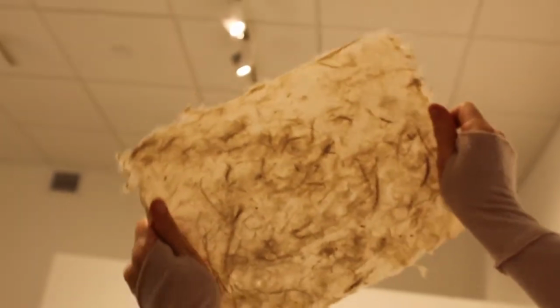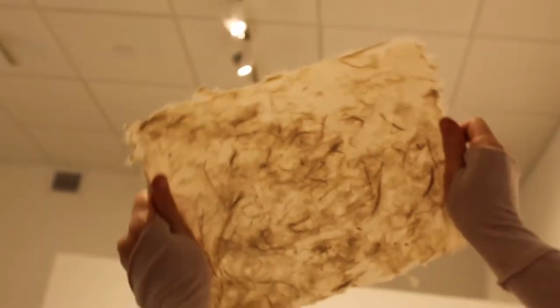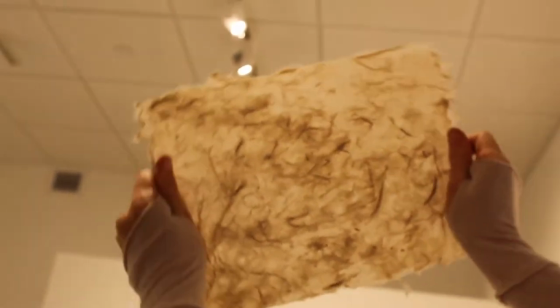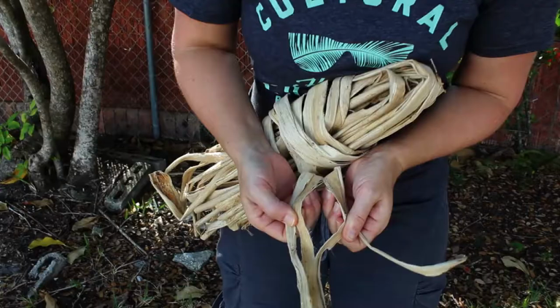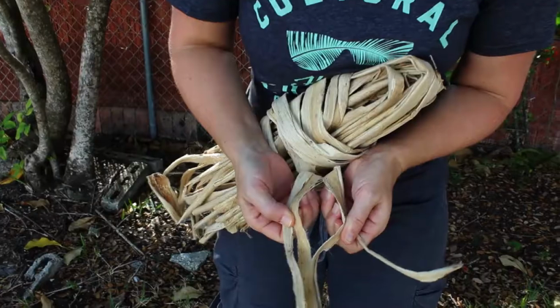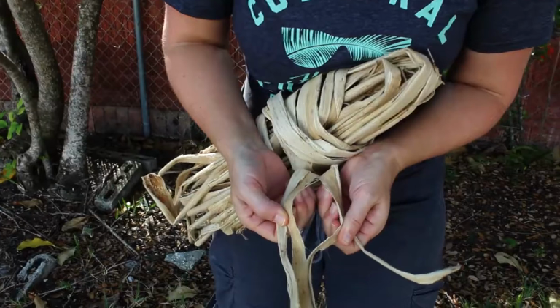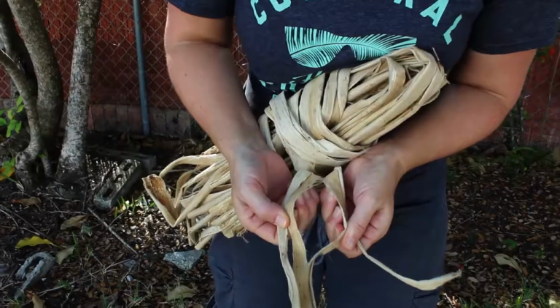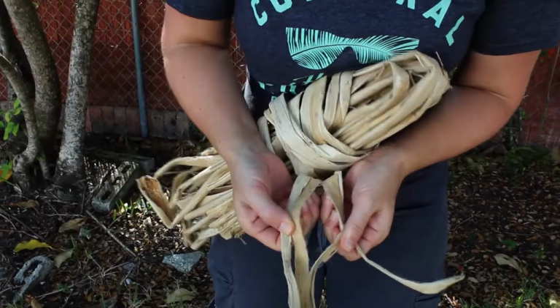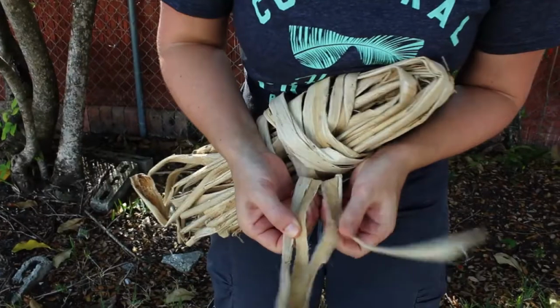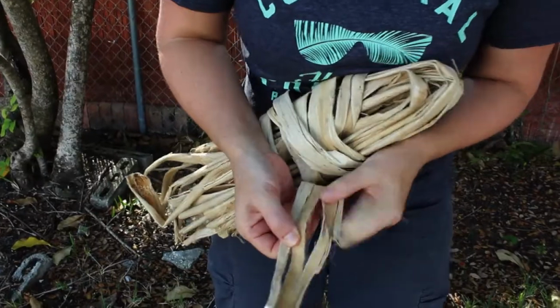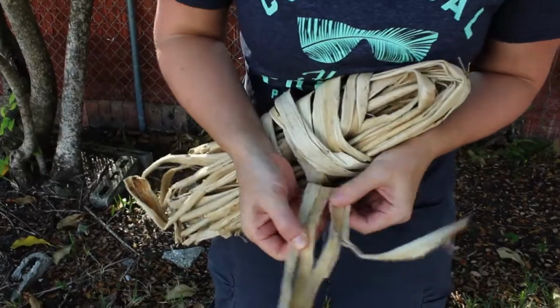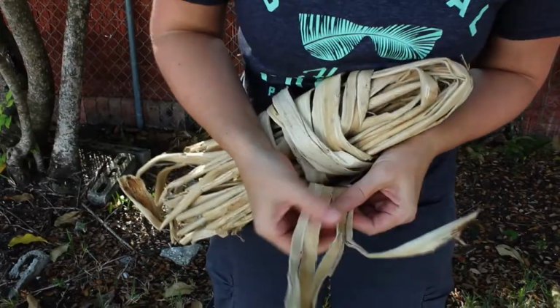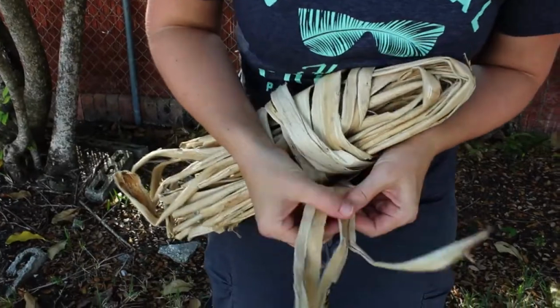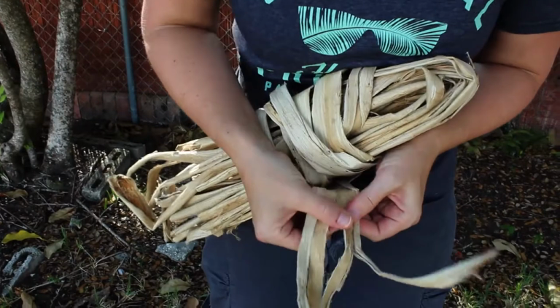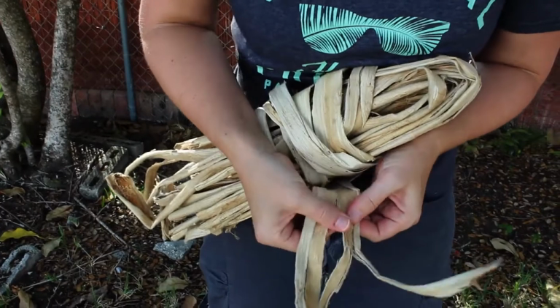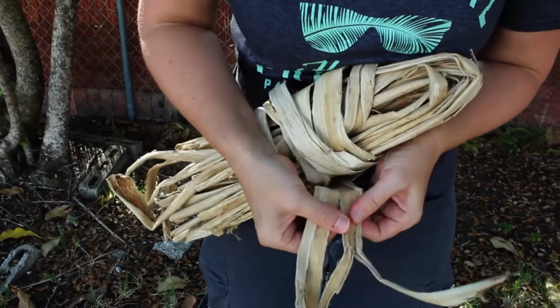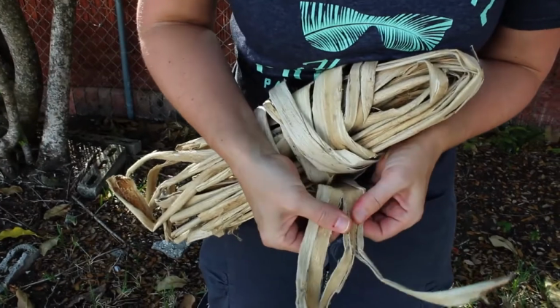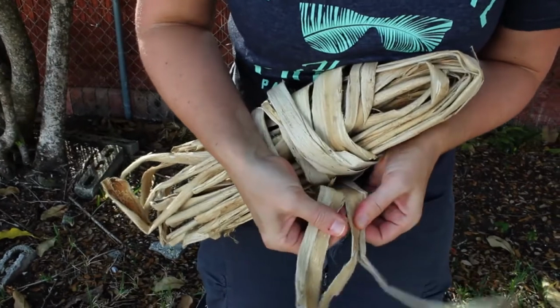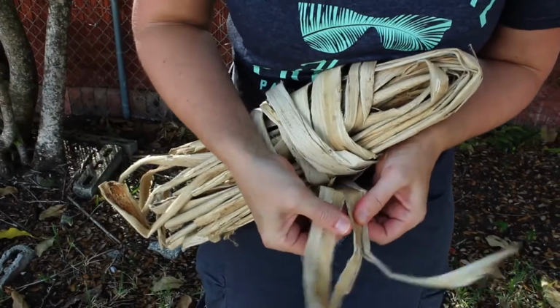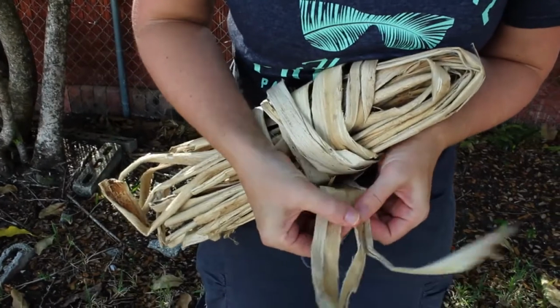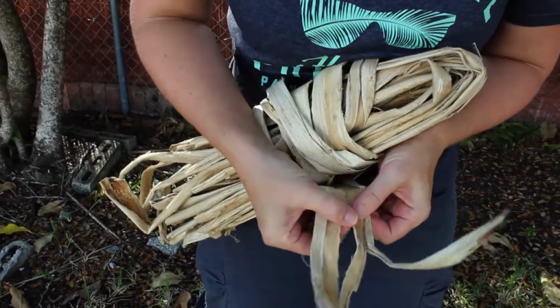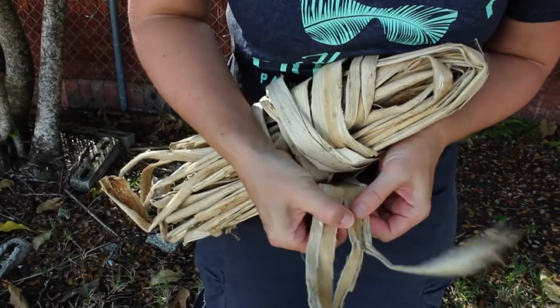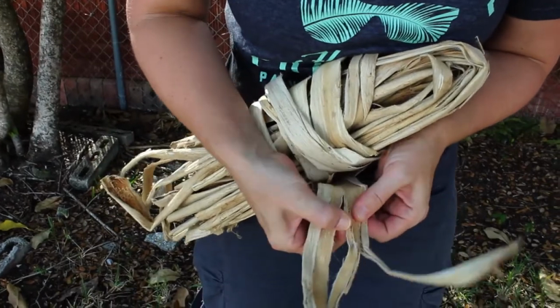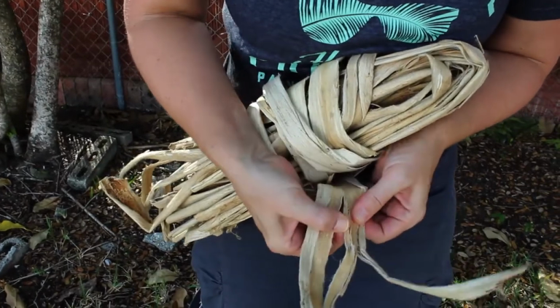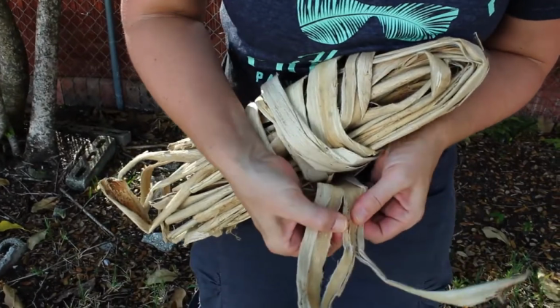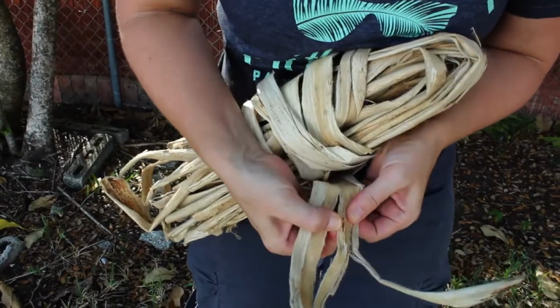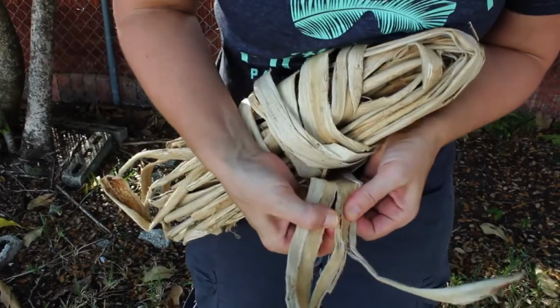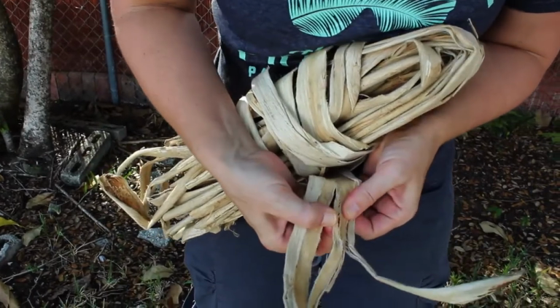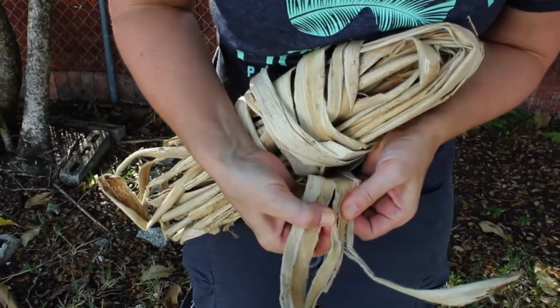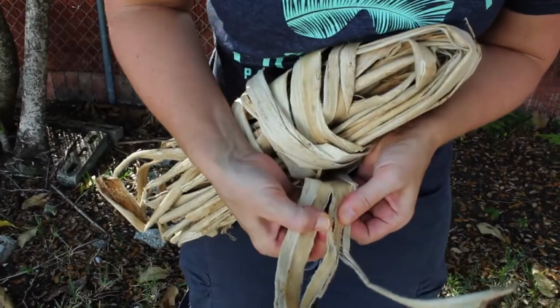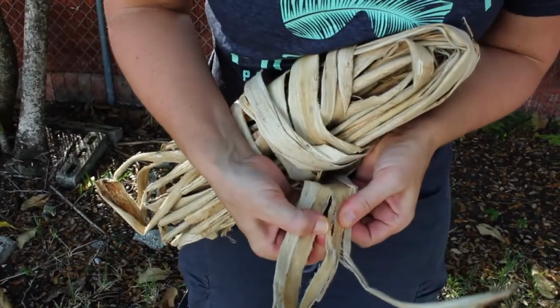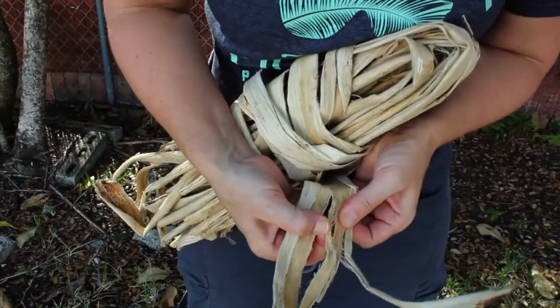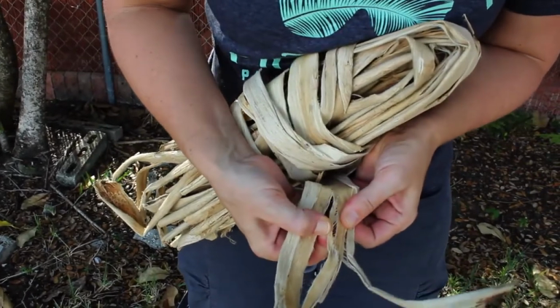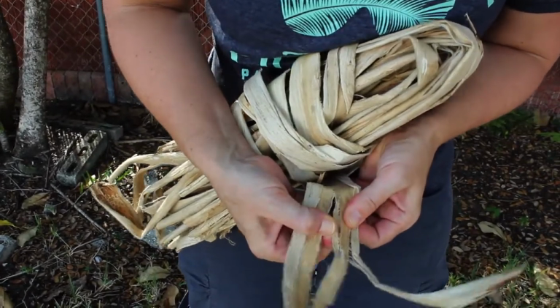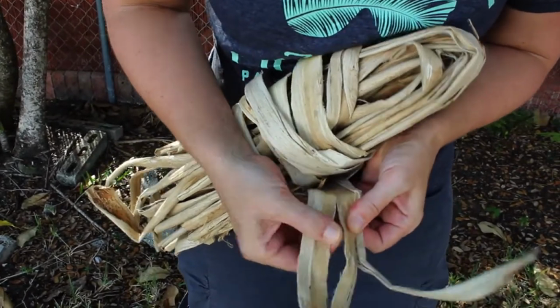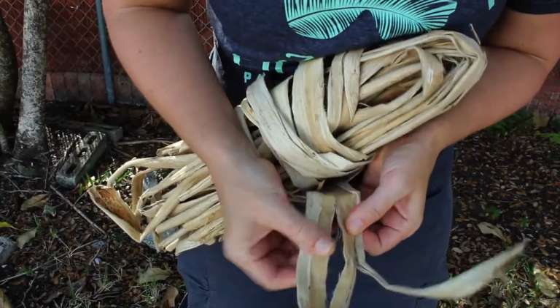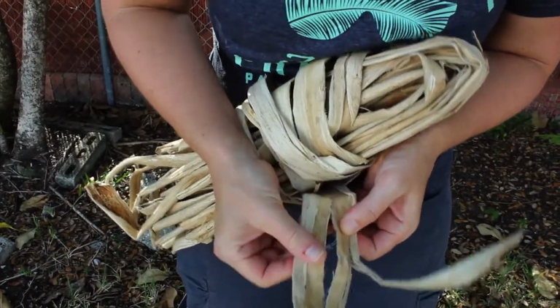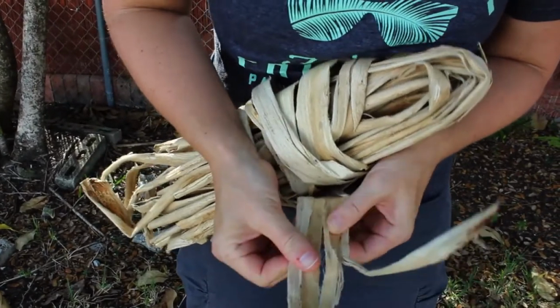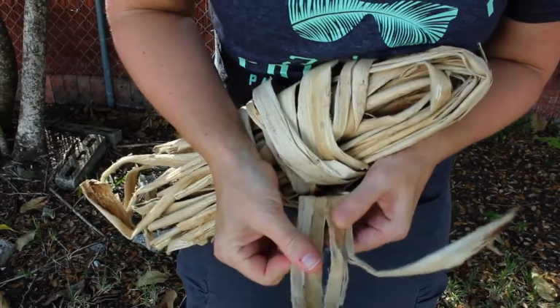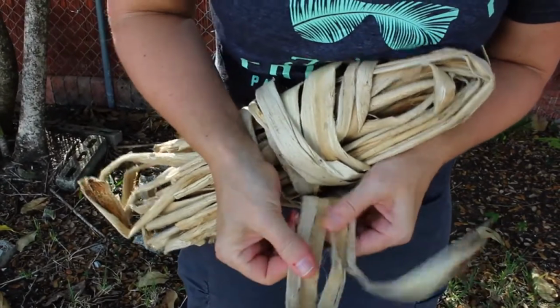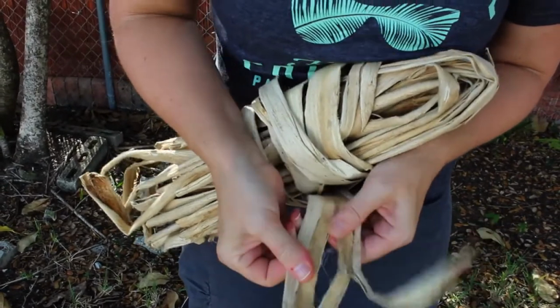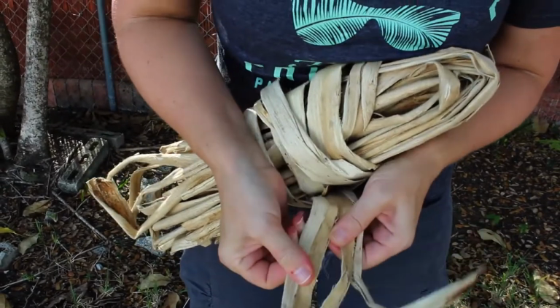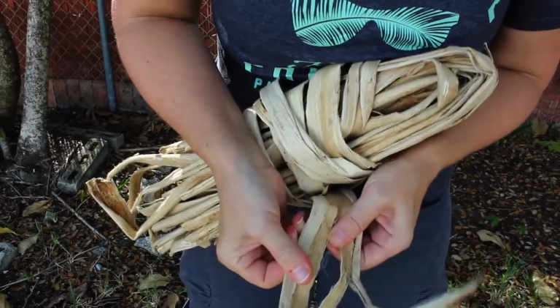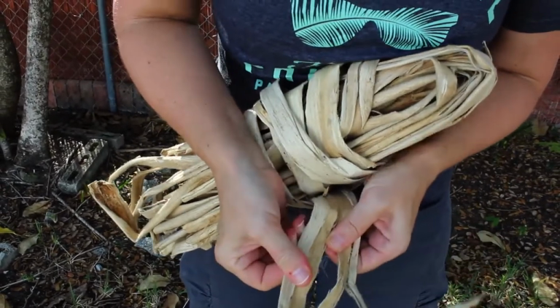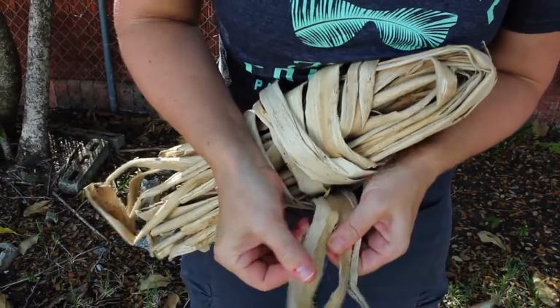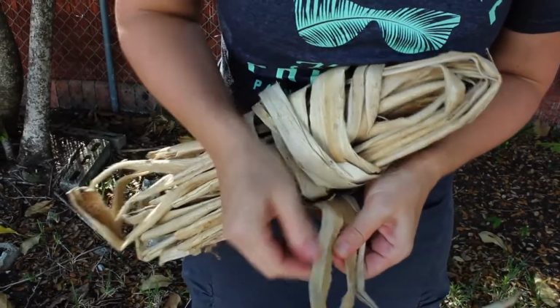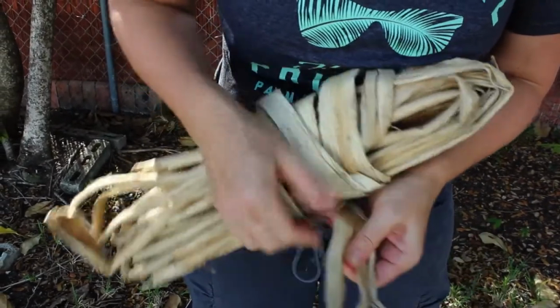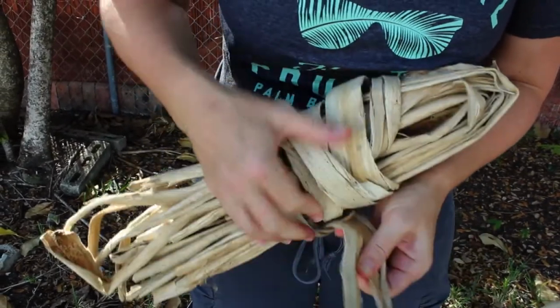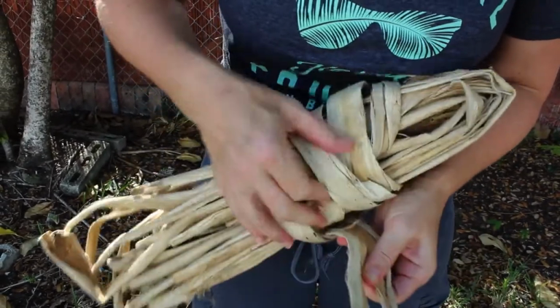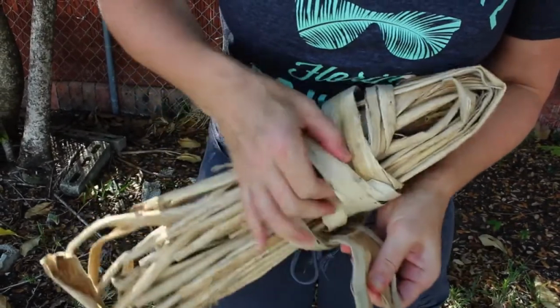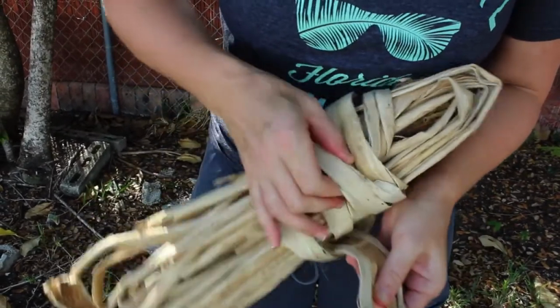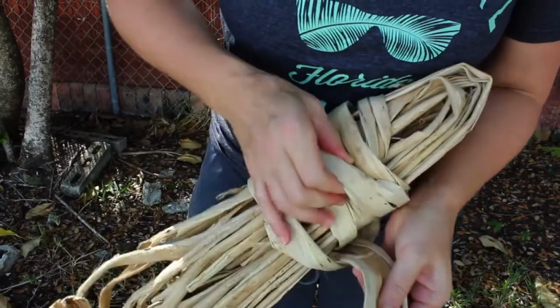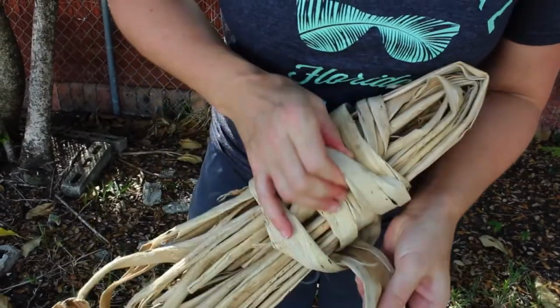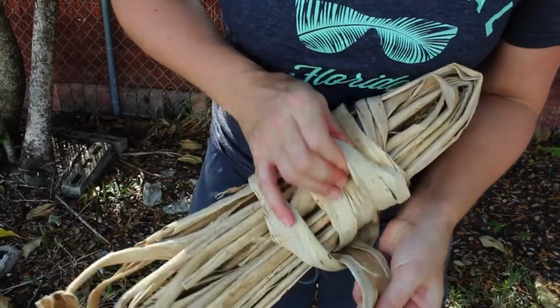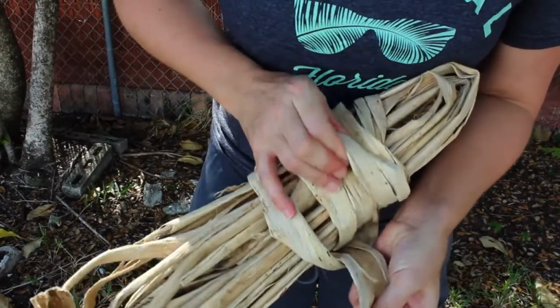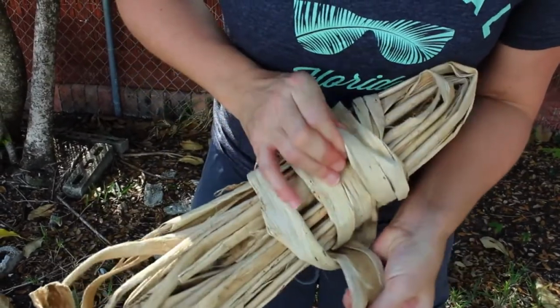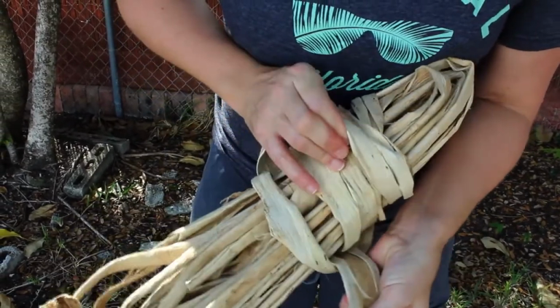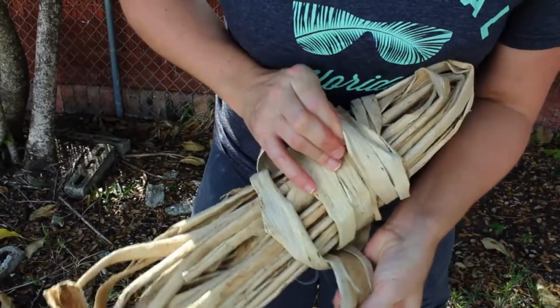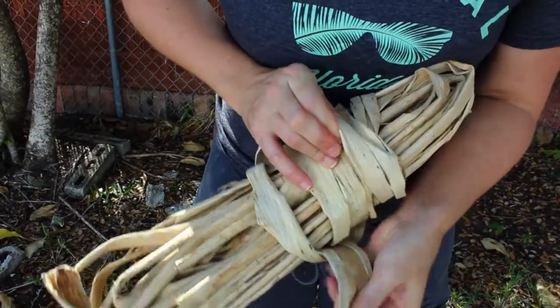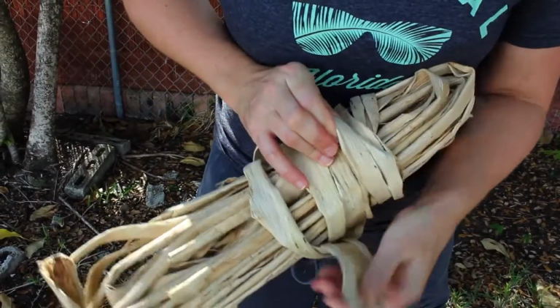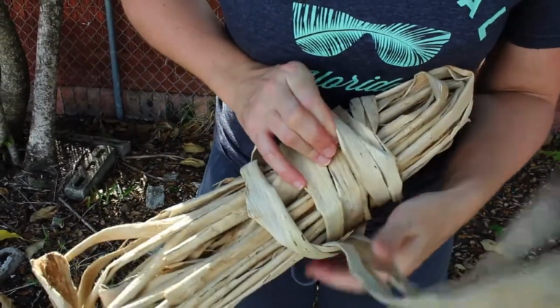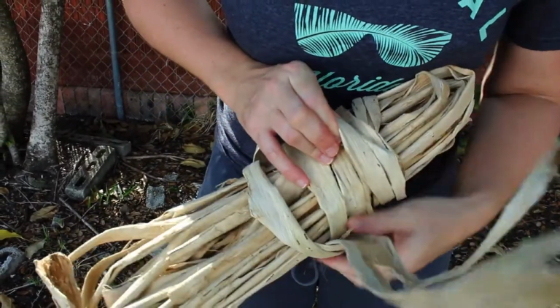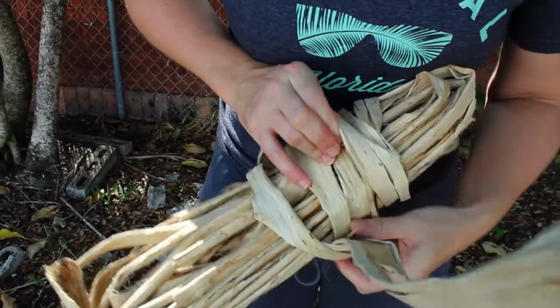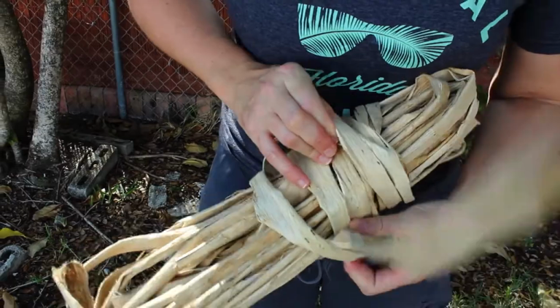For this project we started with a fiber from Thailand called kozo. It is the inner bark from the mulberry tree.